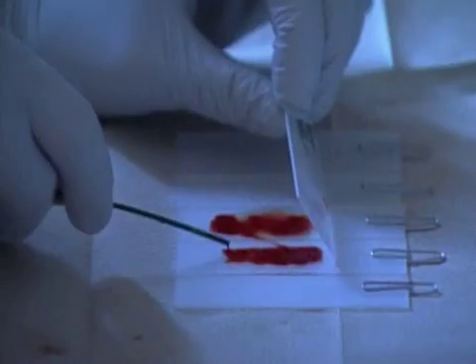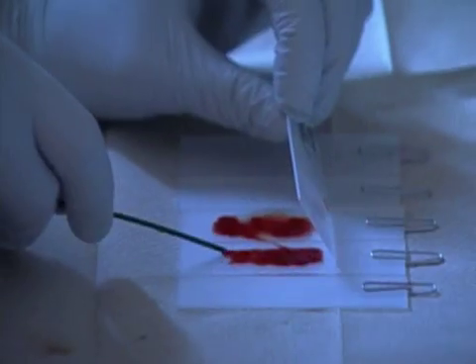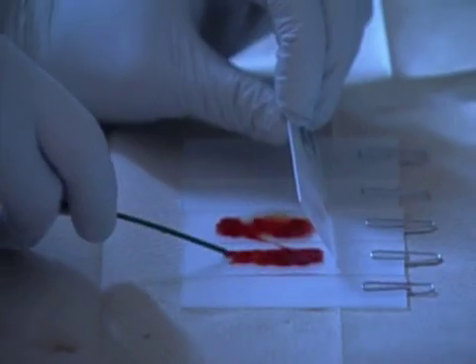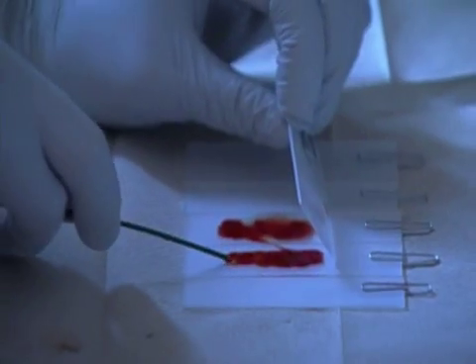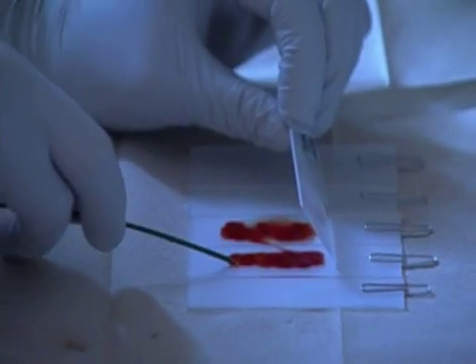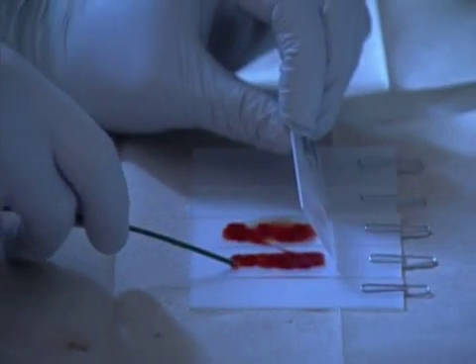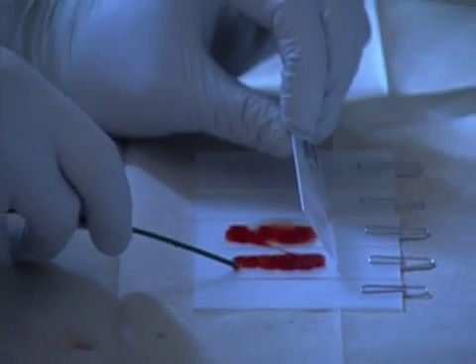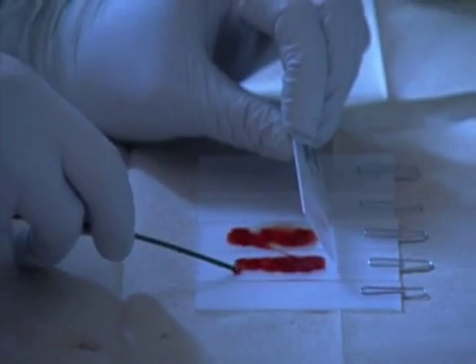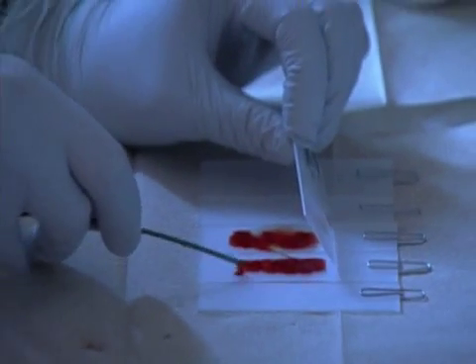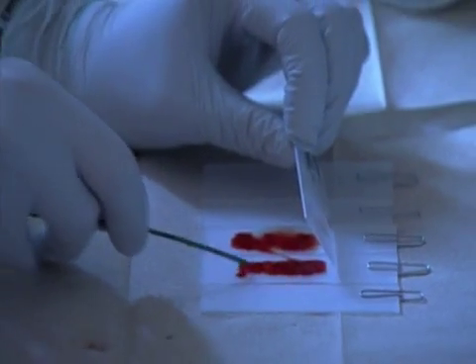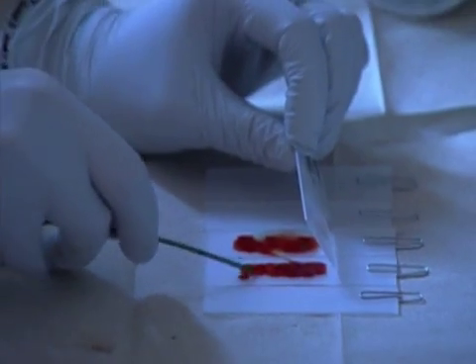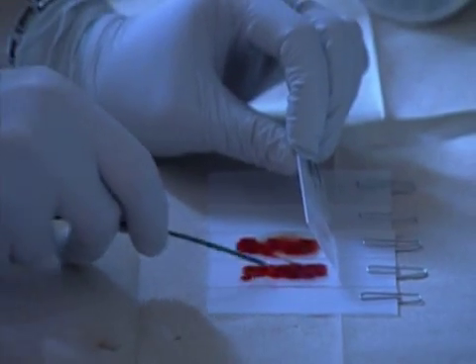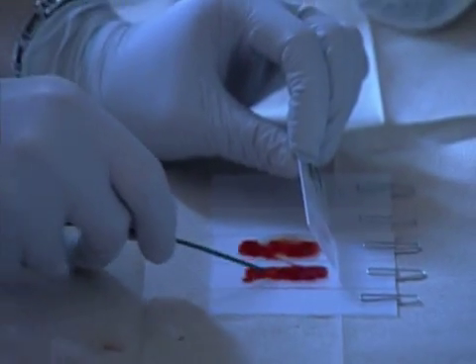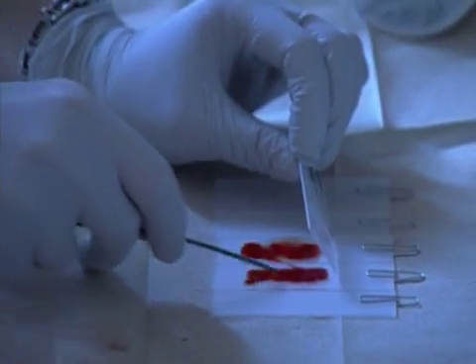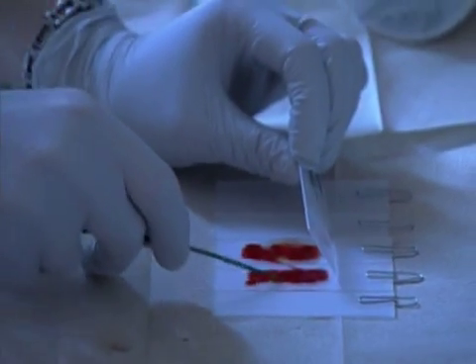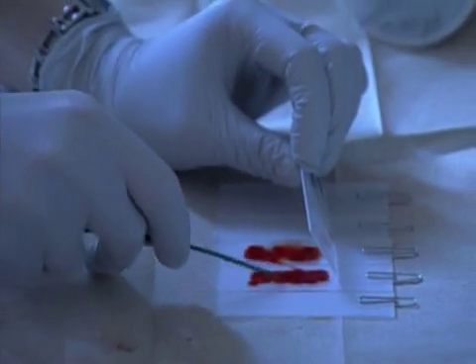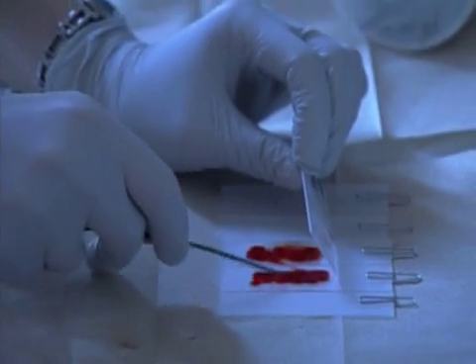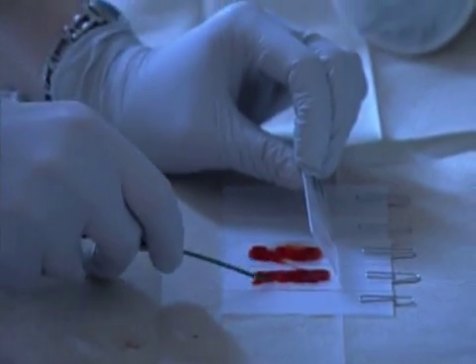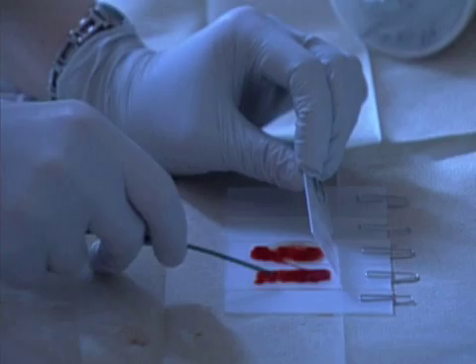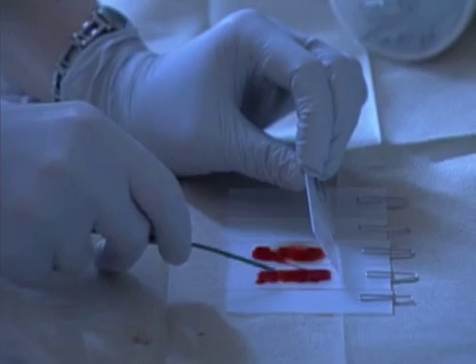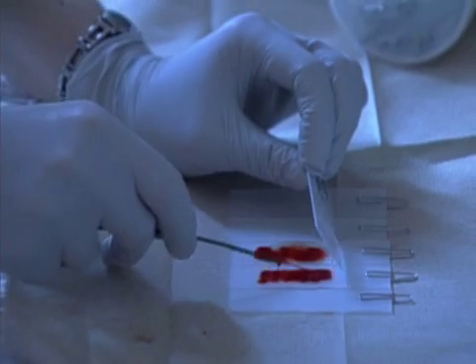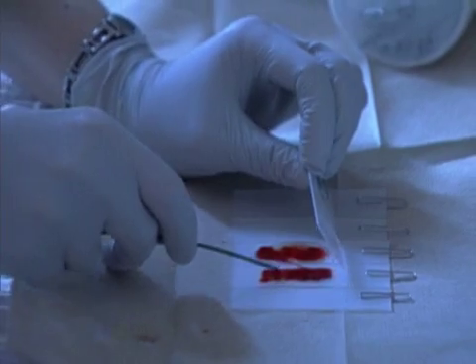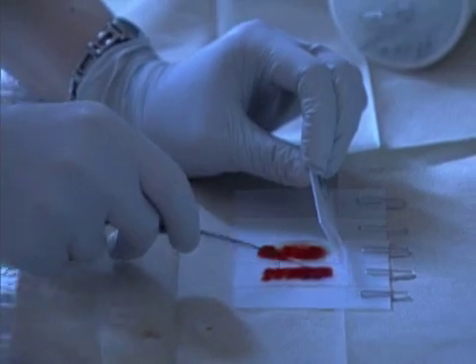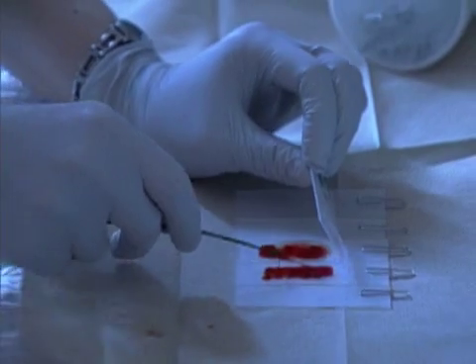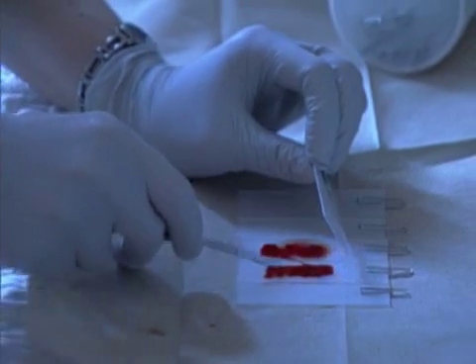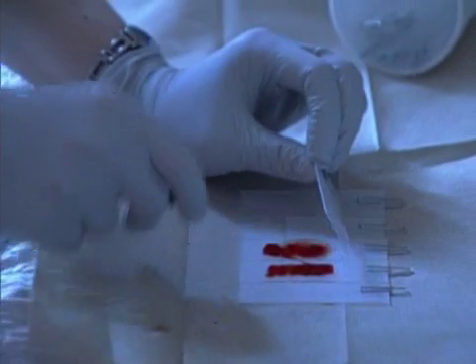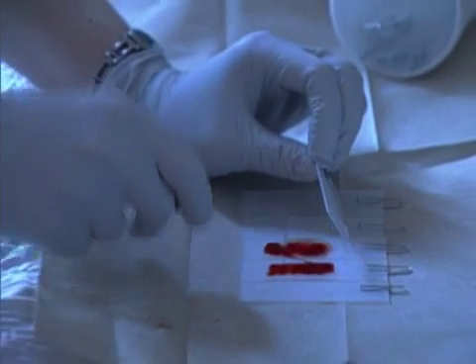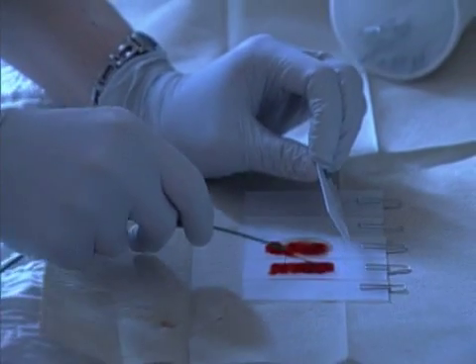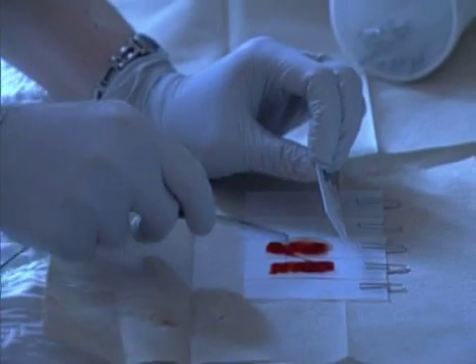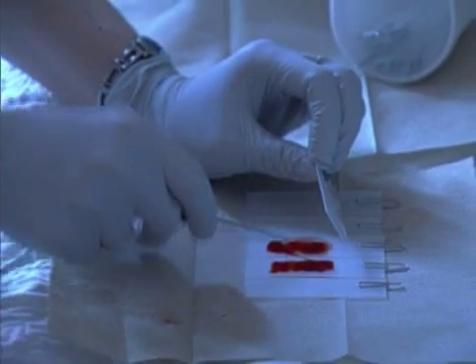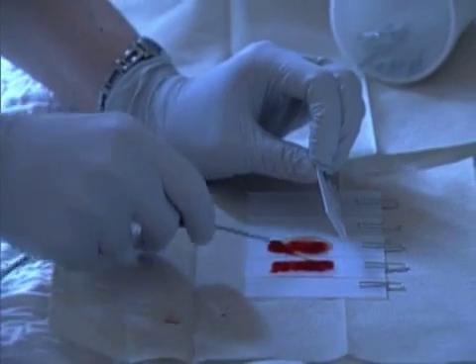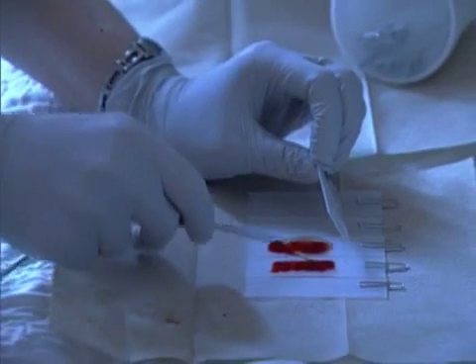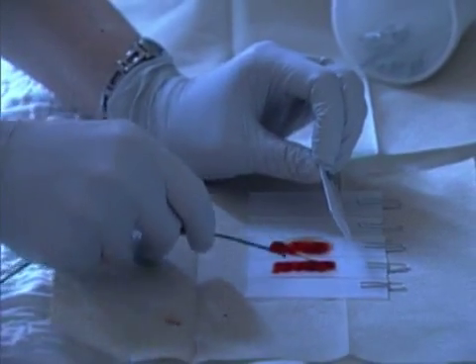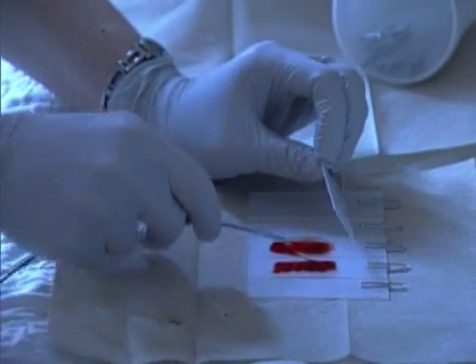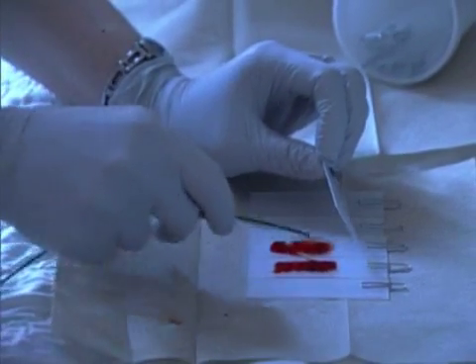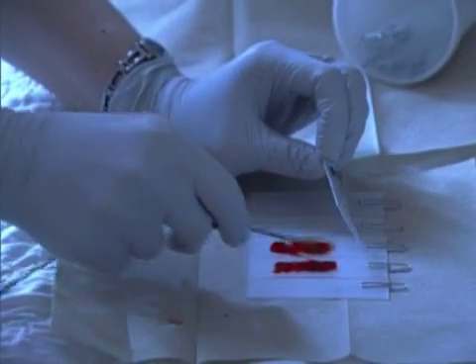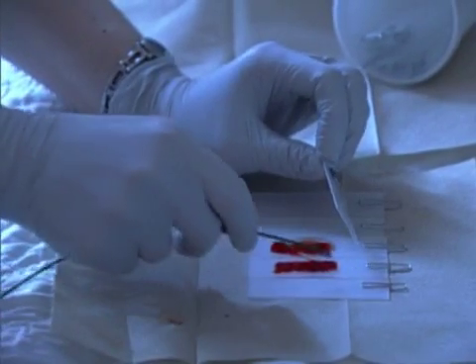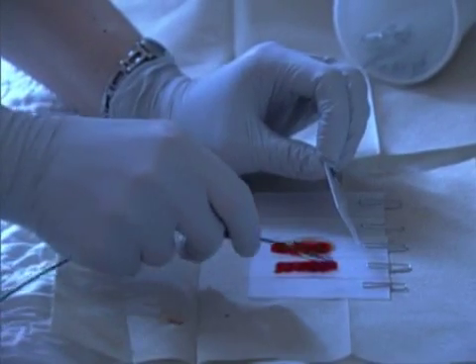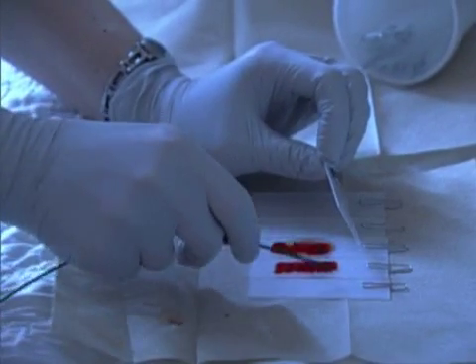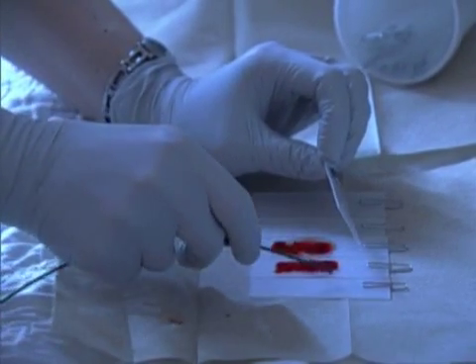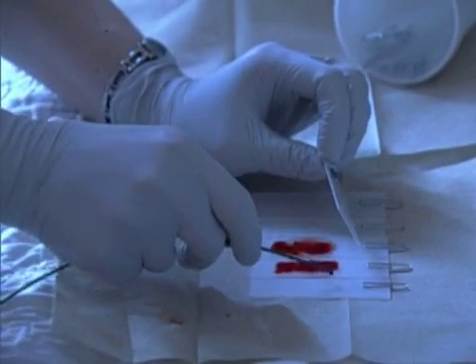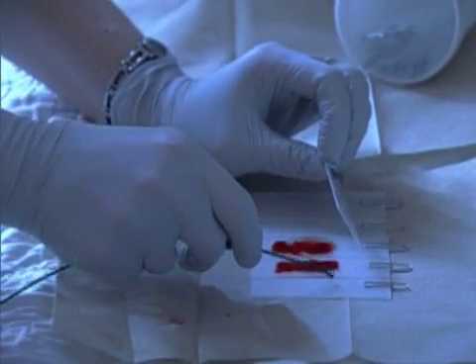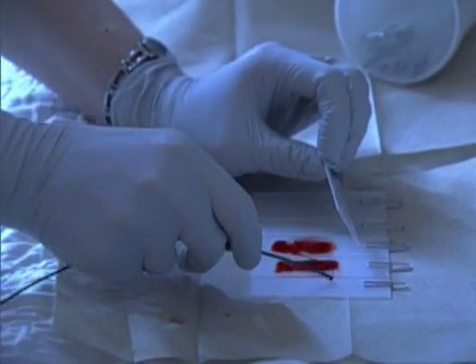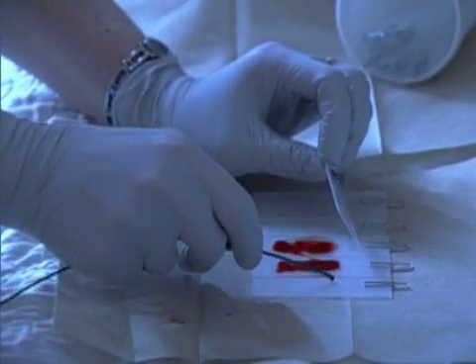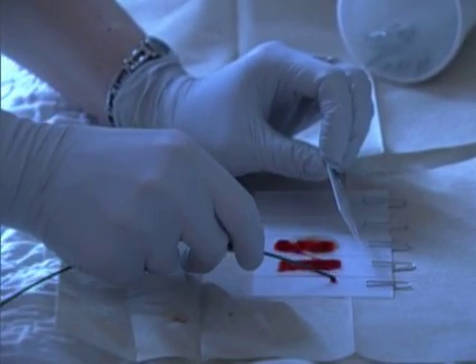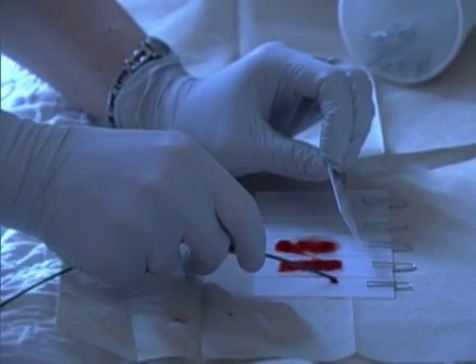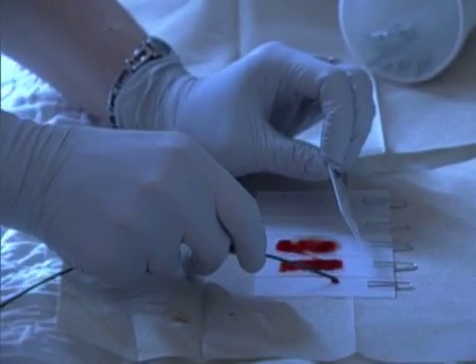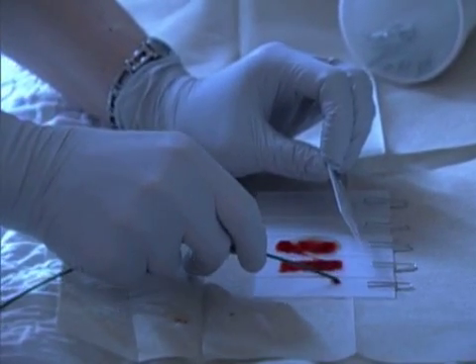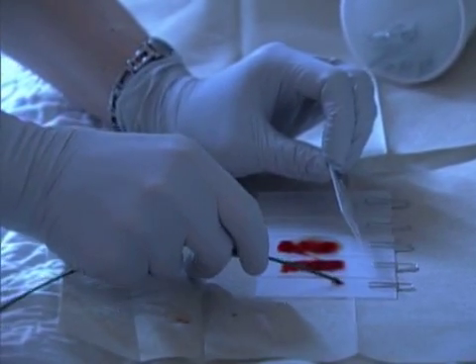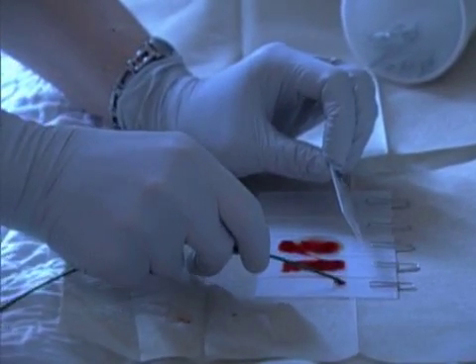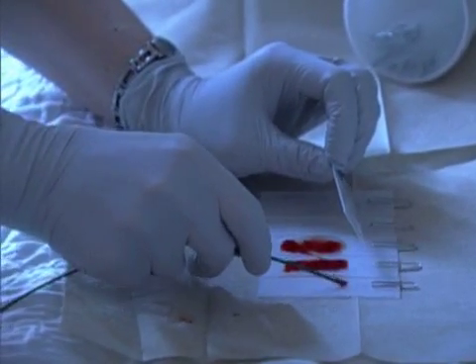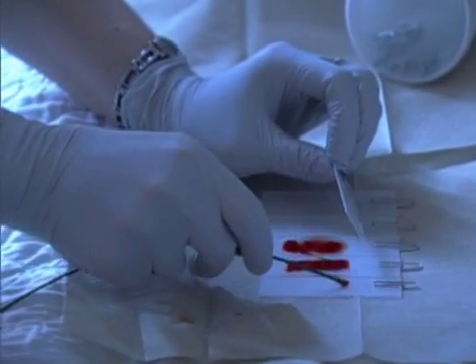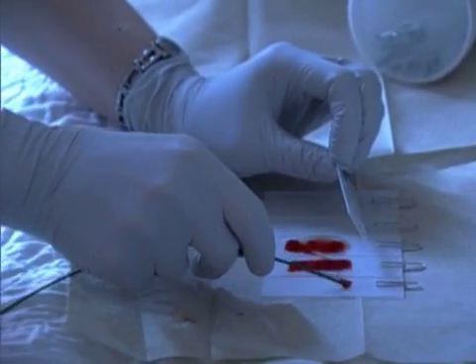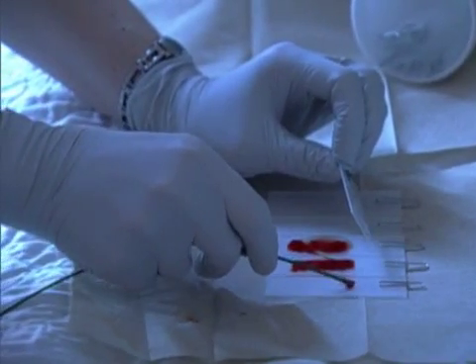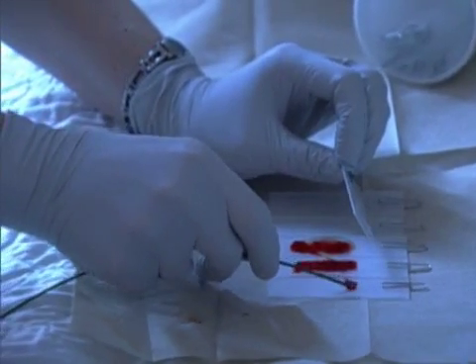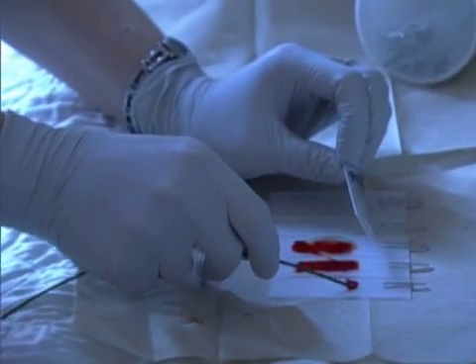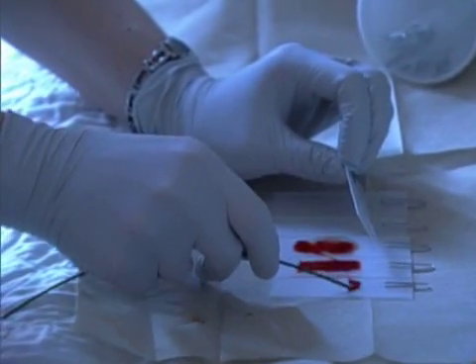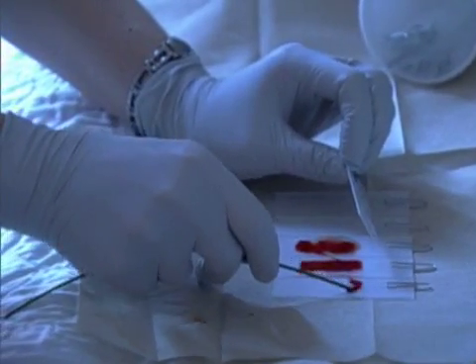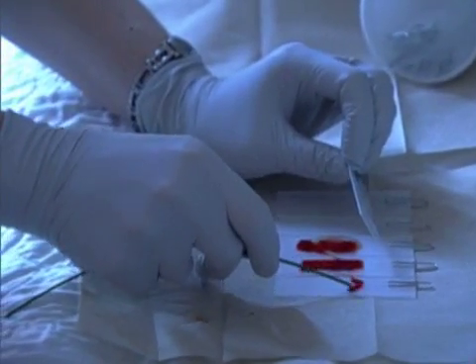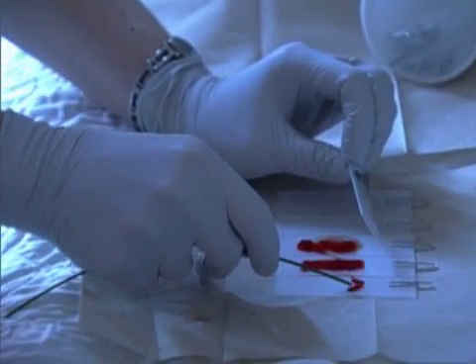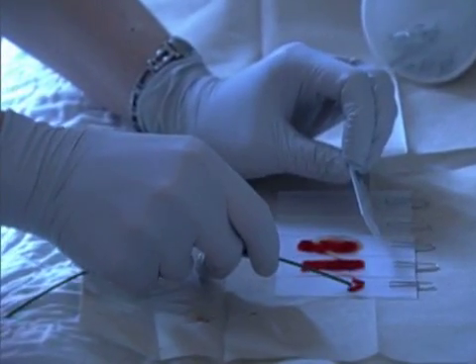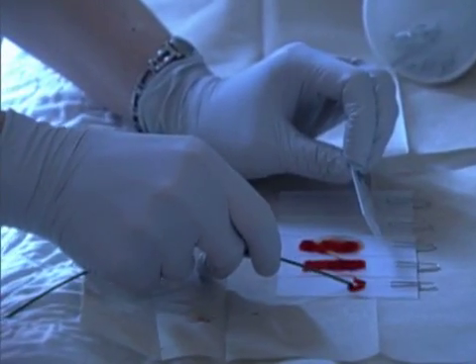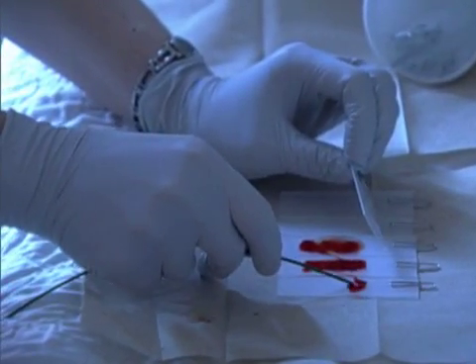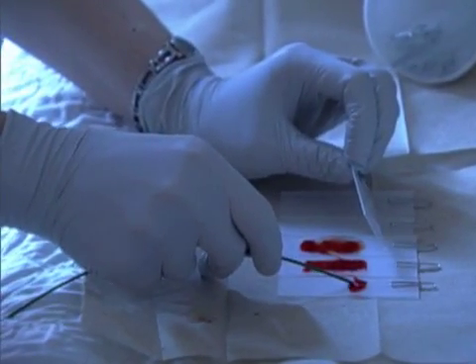Doctors then remove a tiny amount of tissue called a biopsy, which is used to verify the presence and type of cancer.